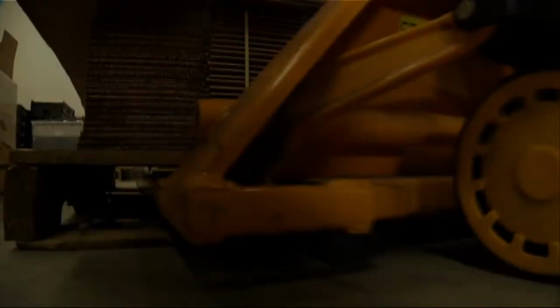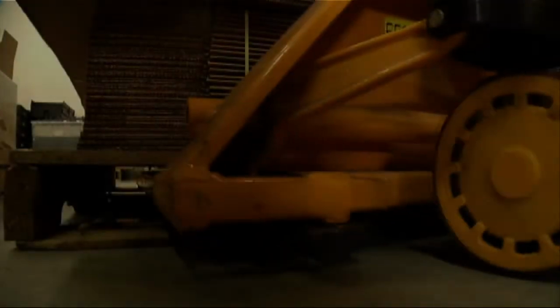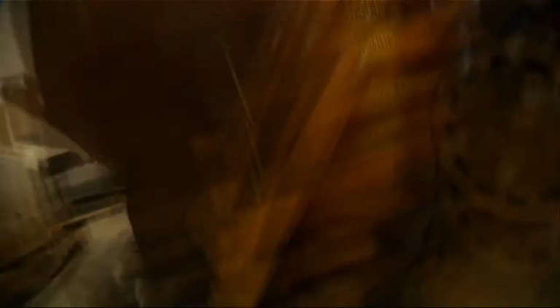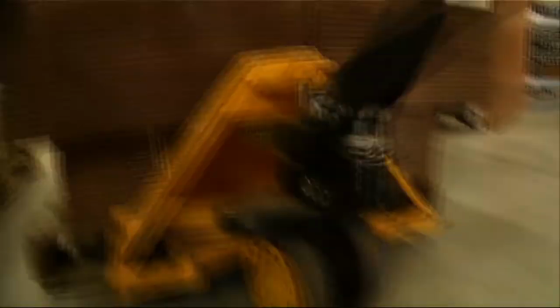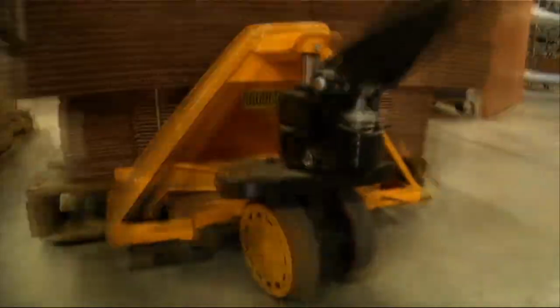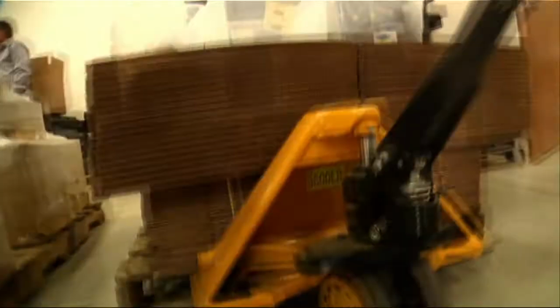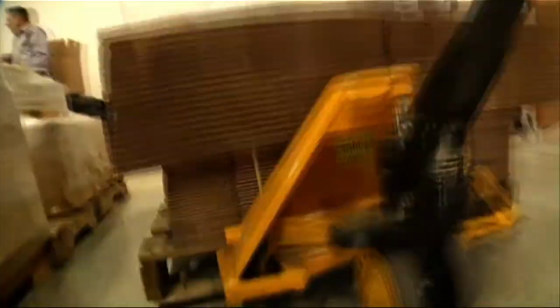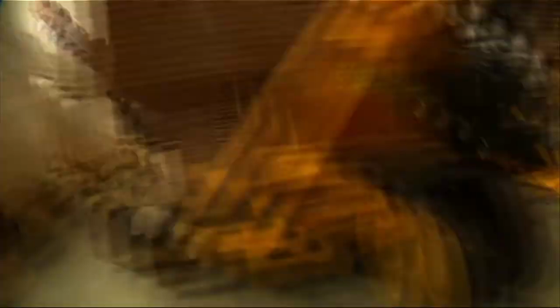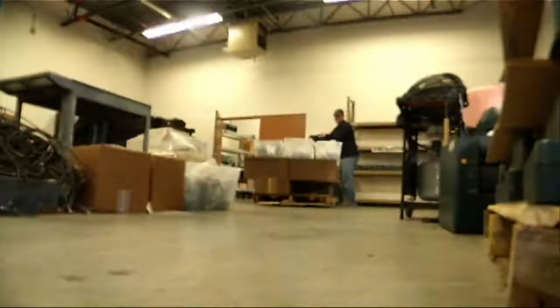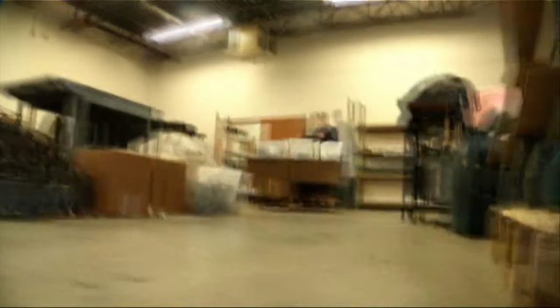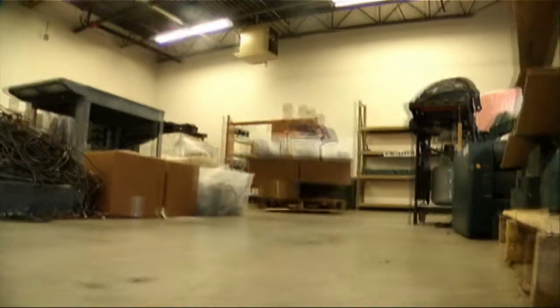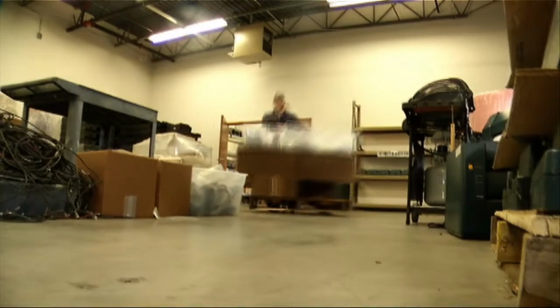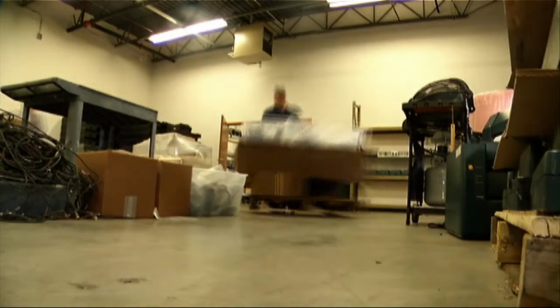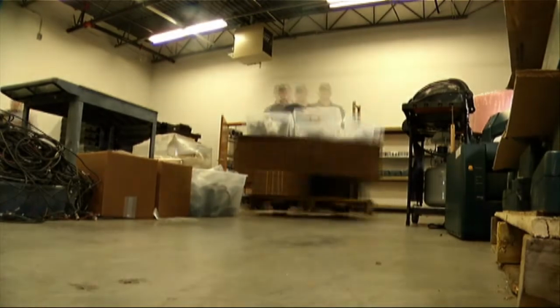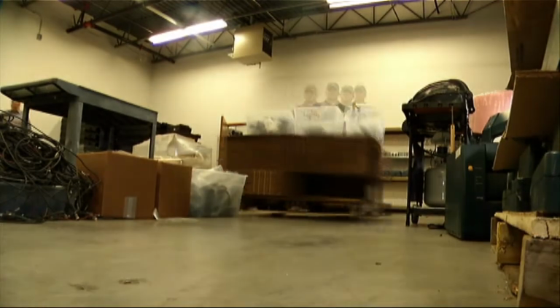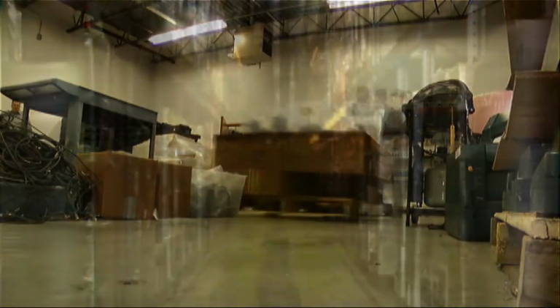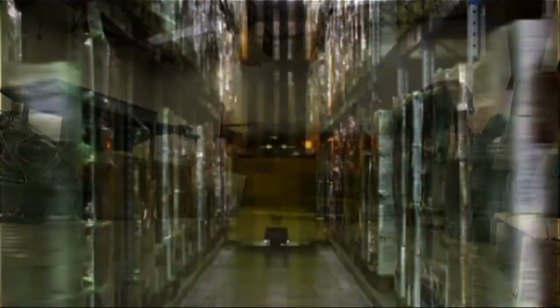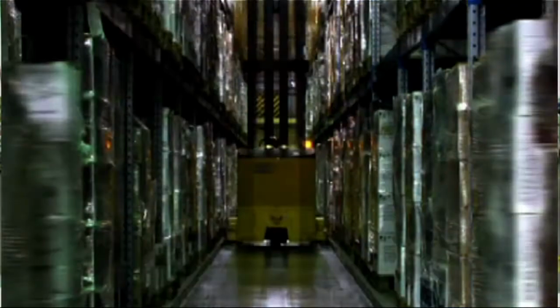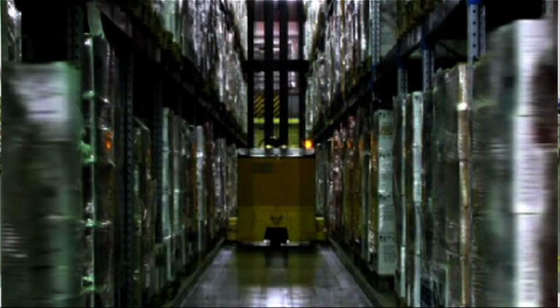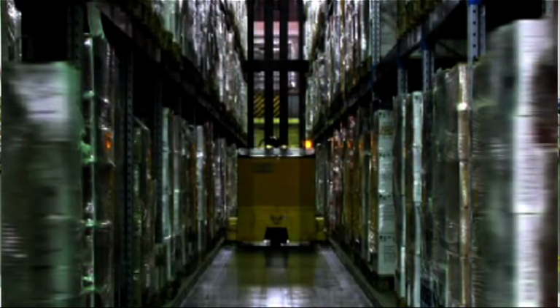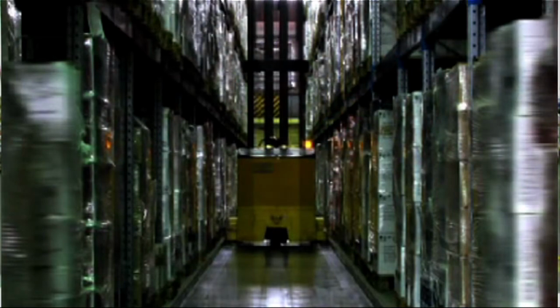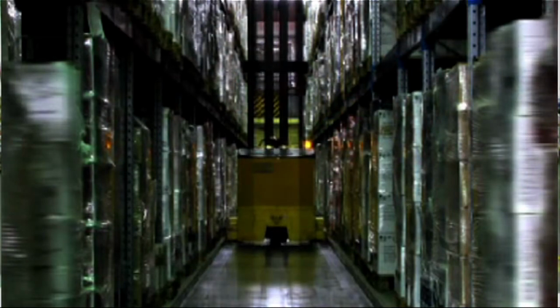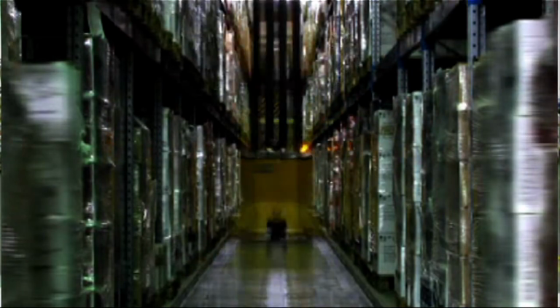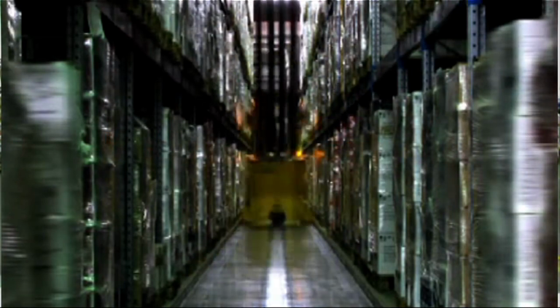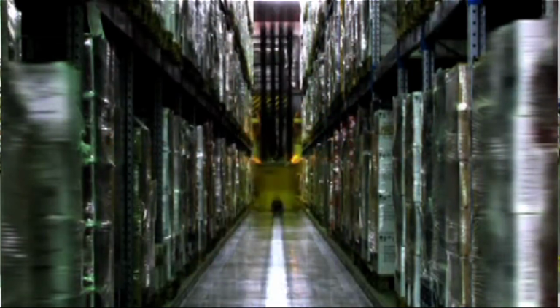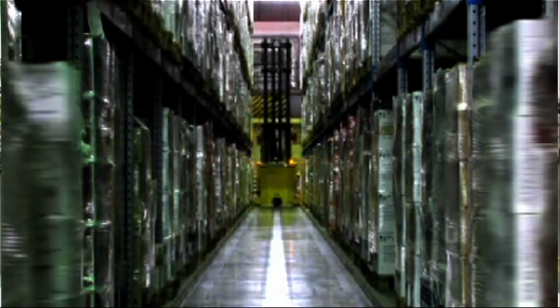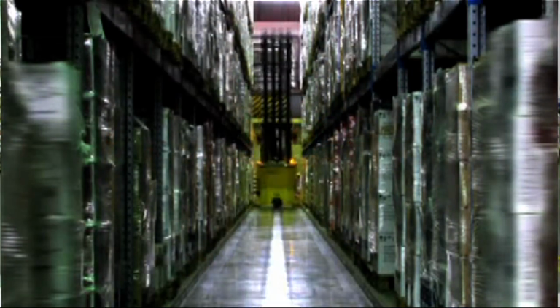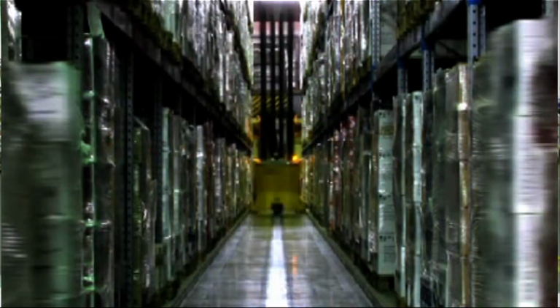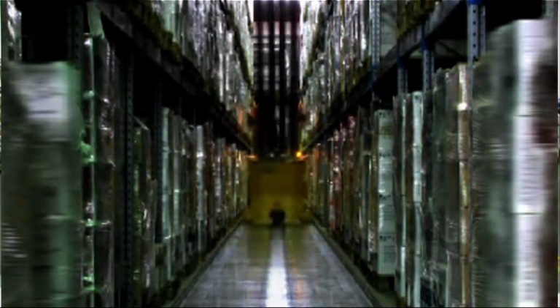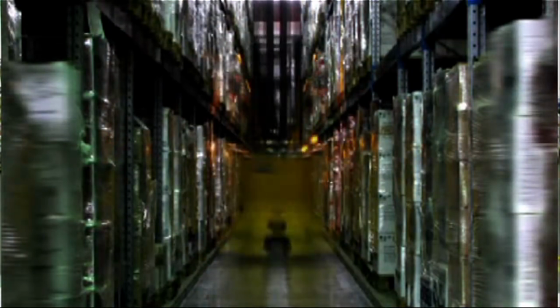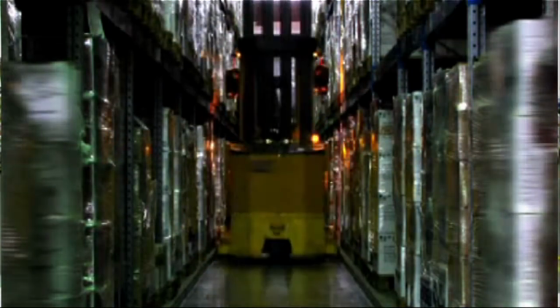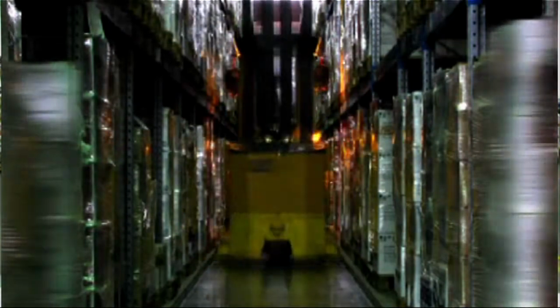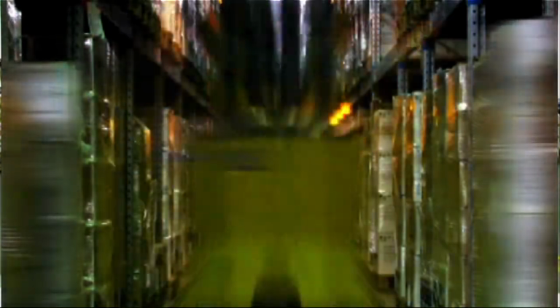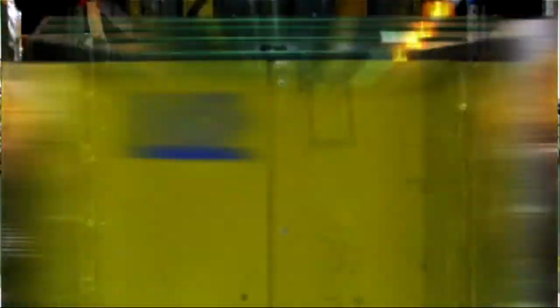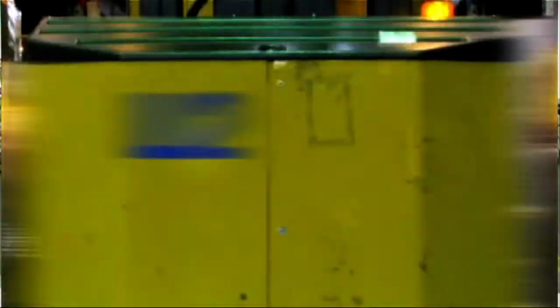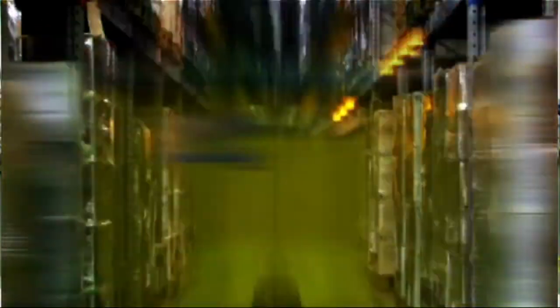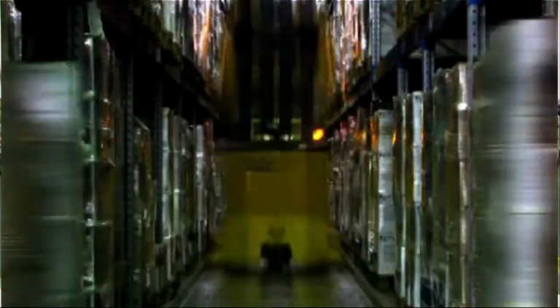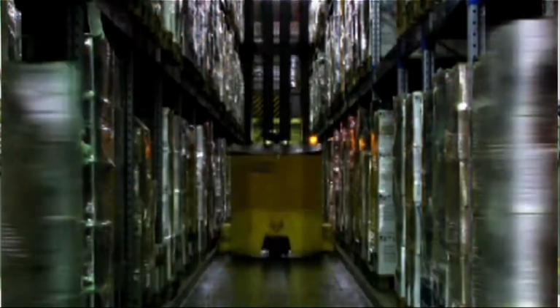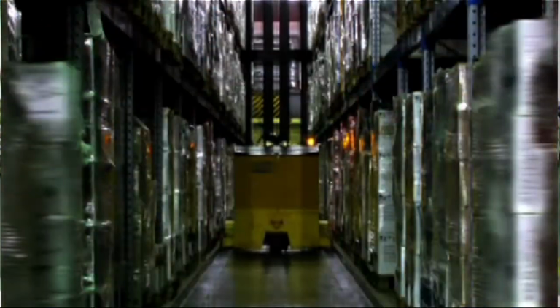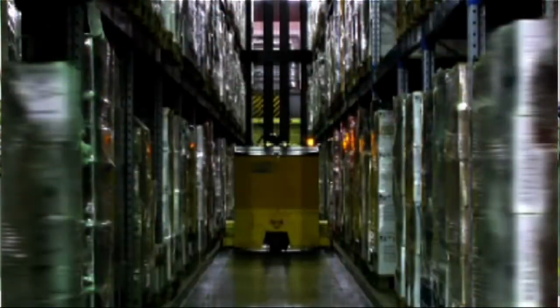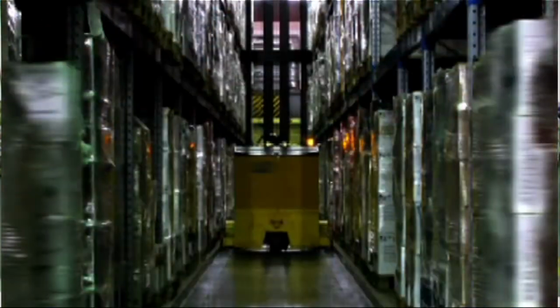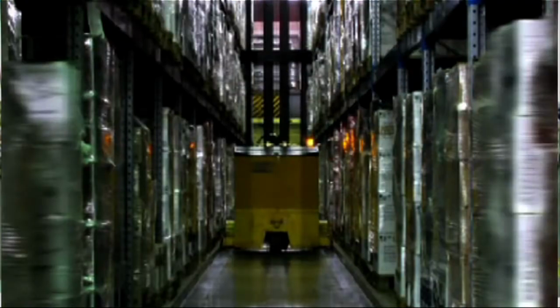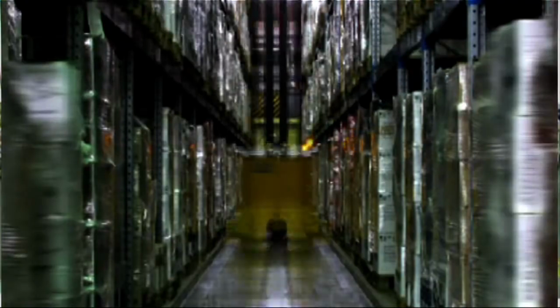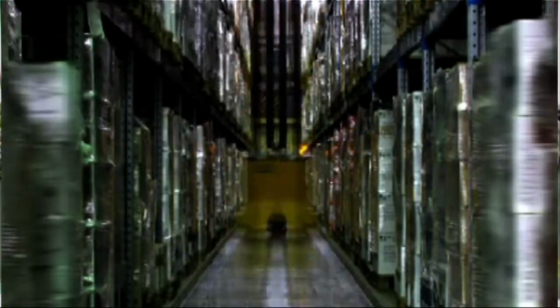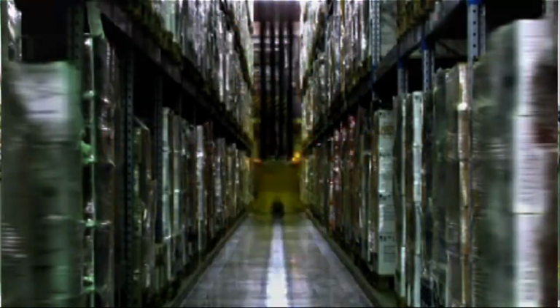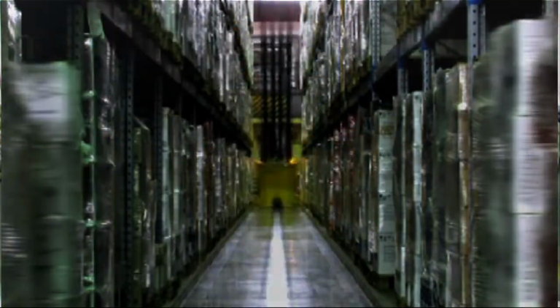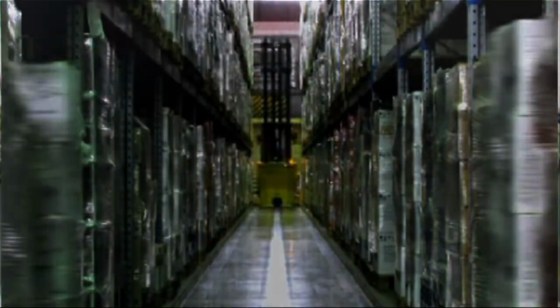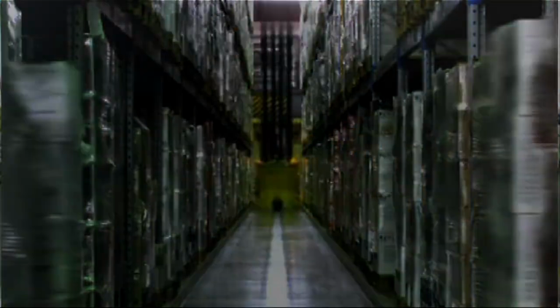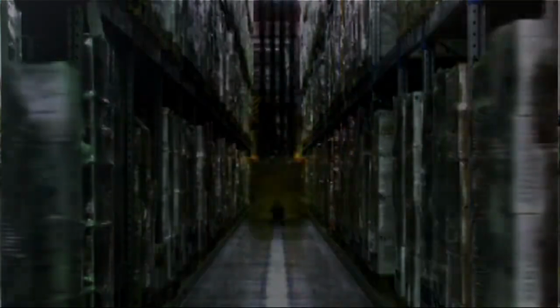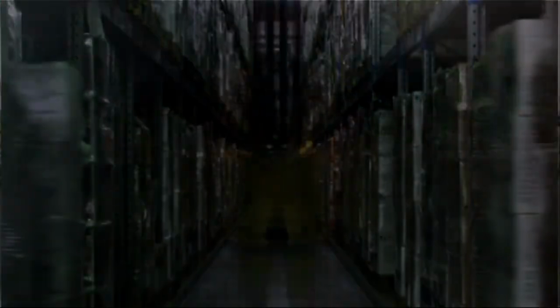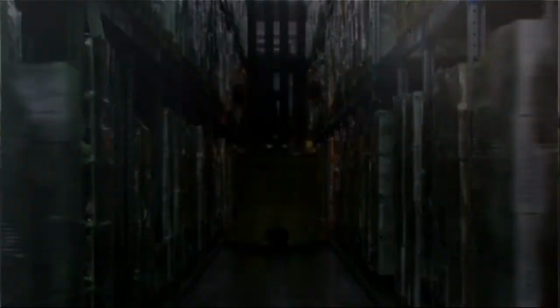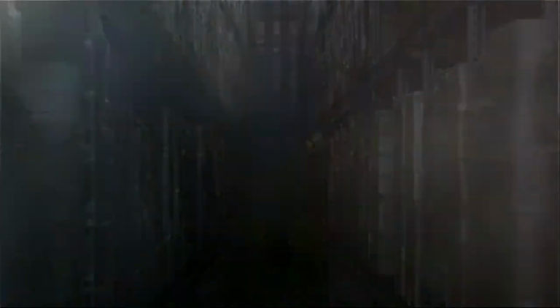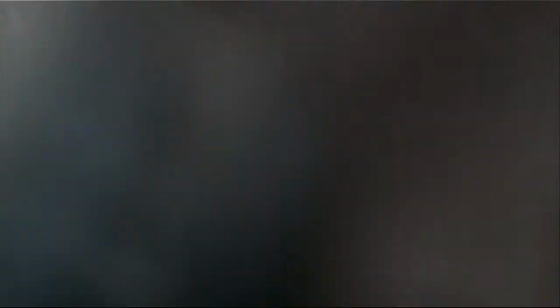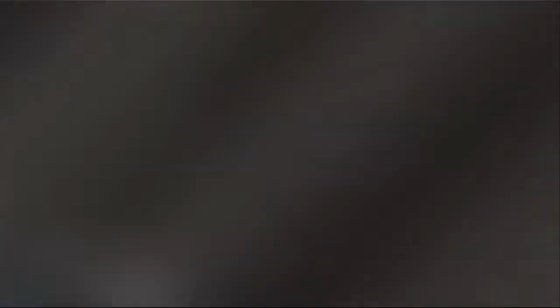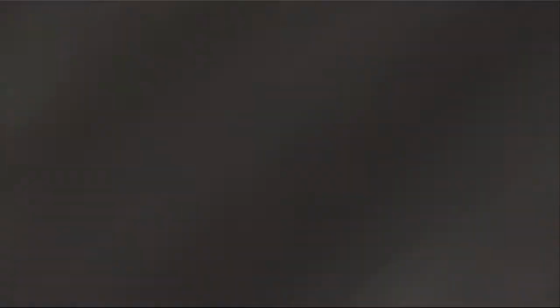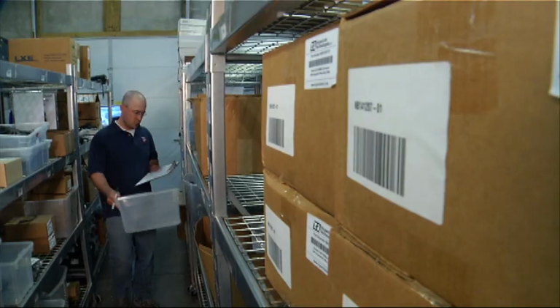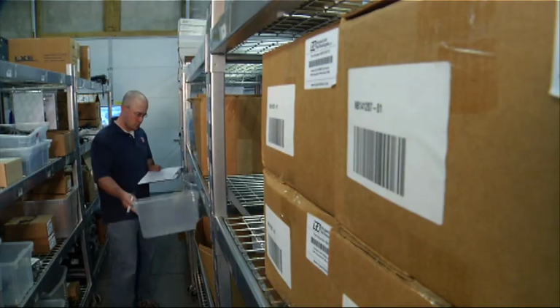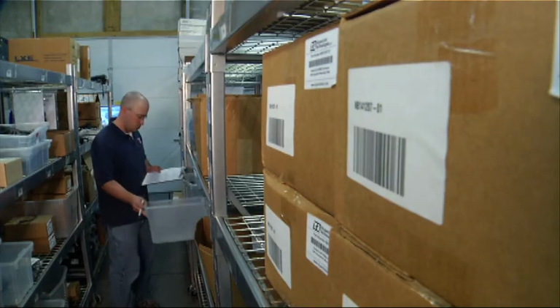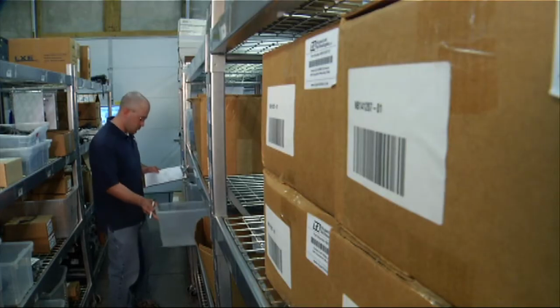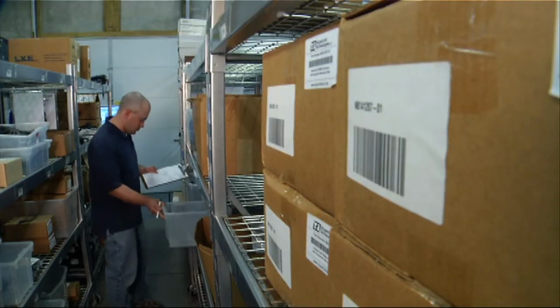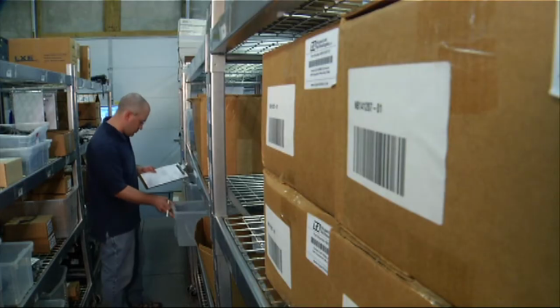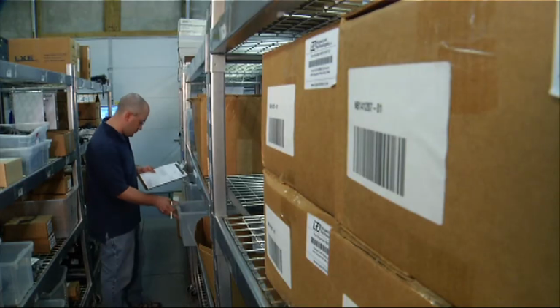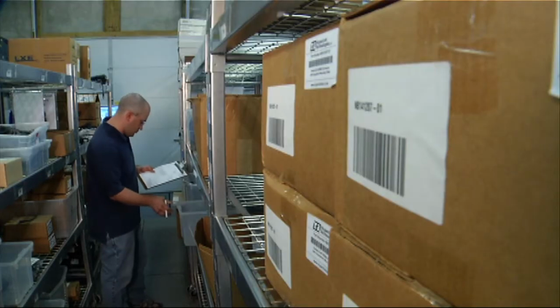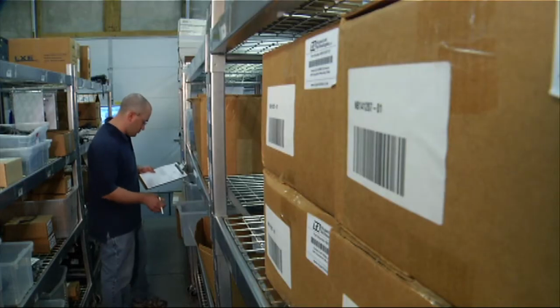Imagine what you're doing in your warehouse today. Many orders, unconnected data and processes, labor intensive.